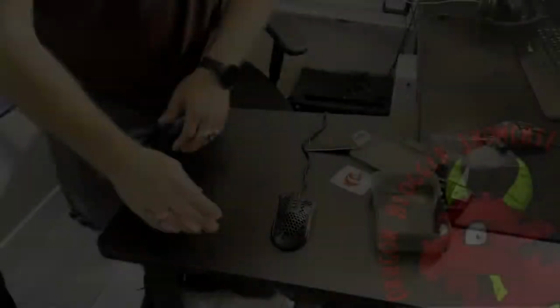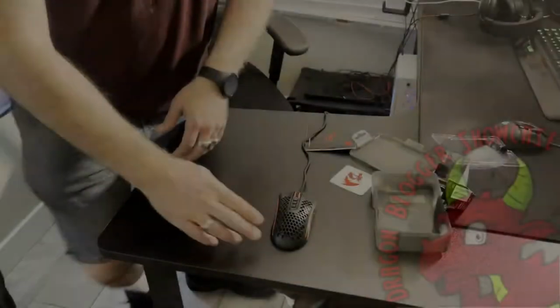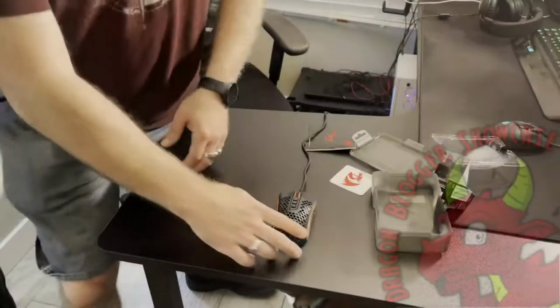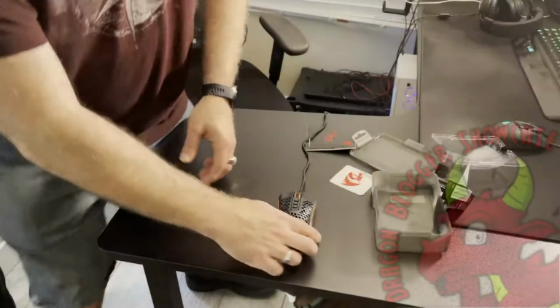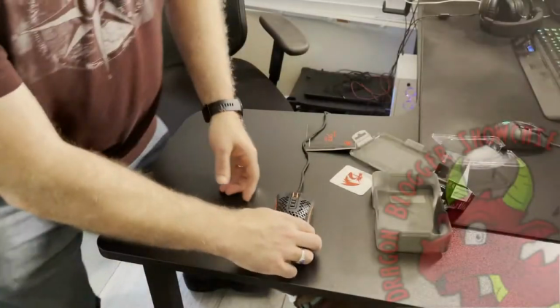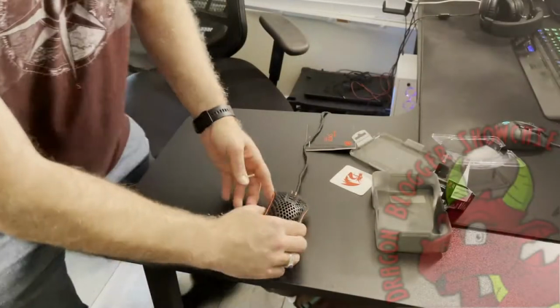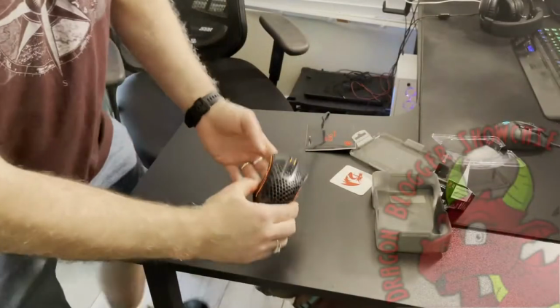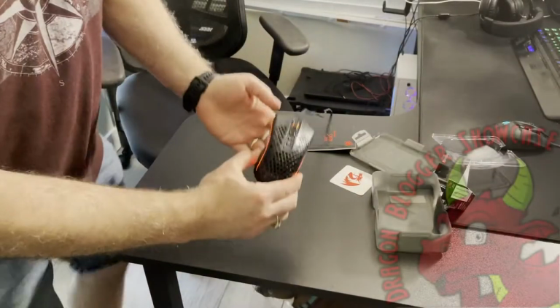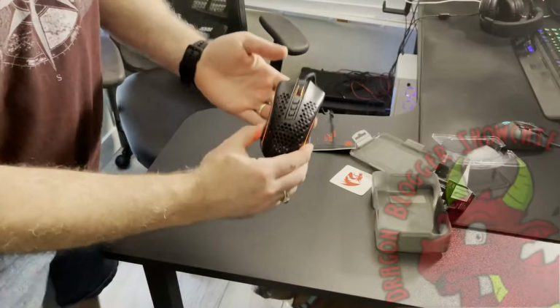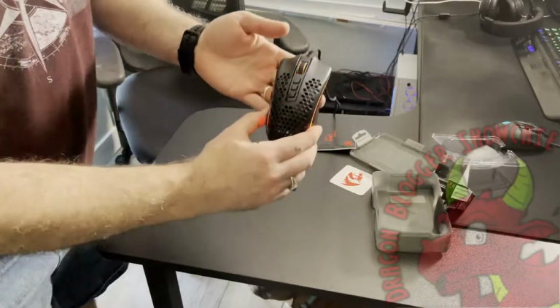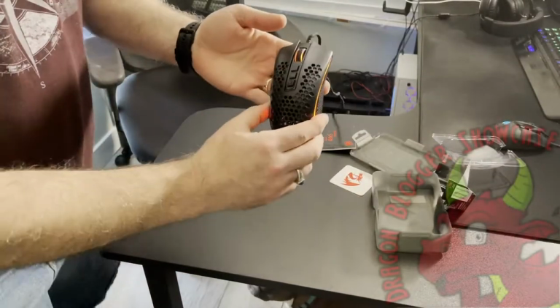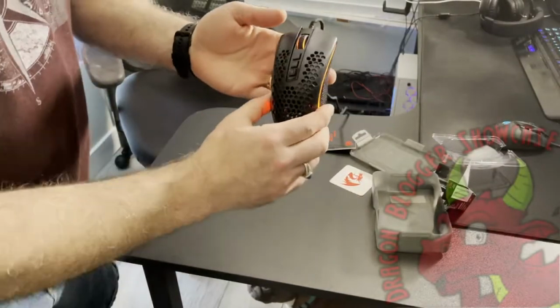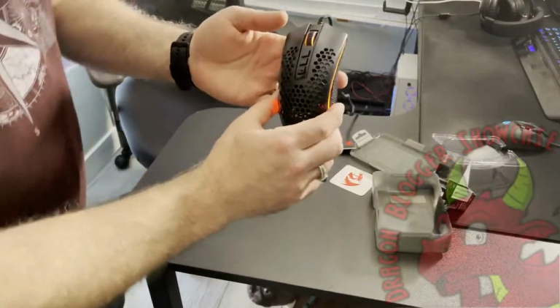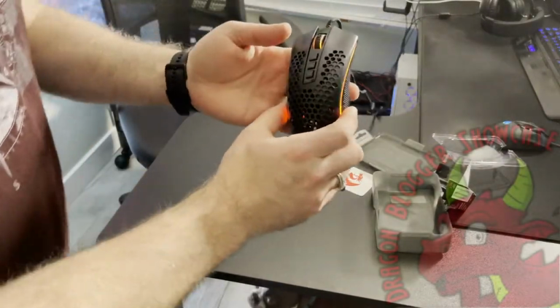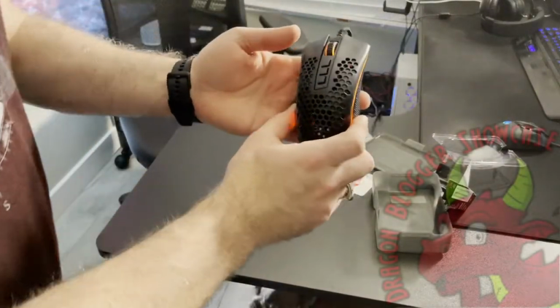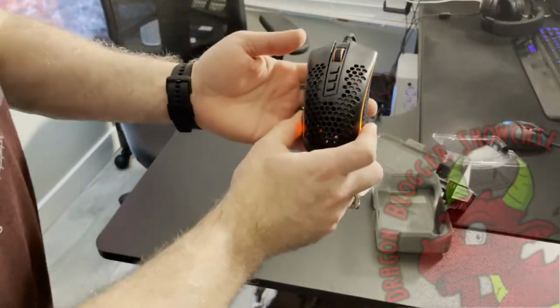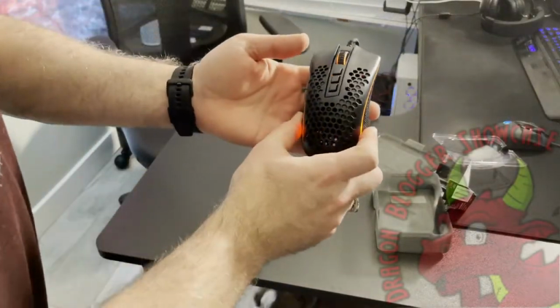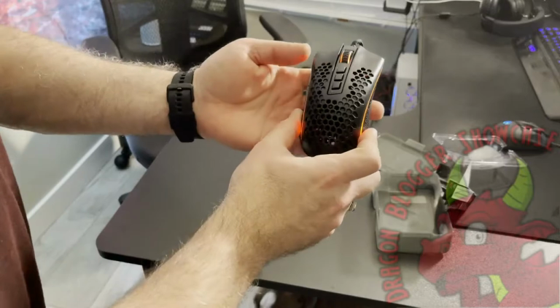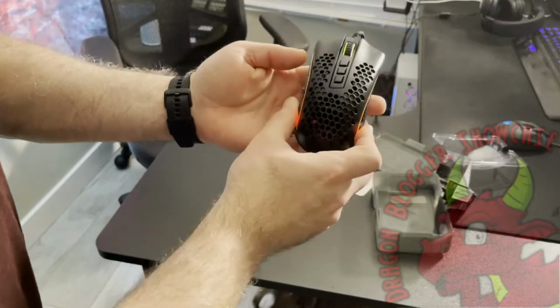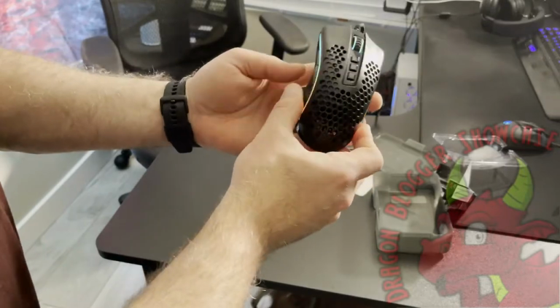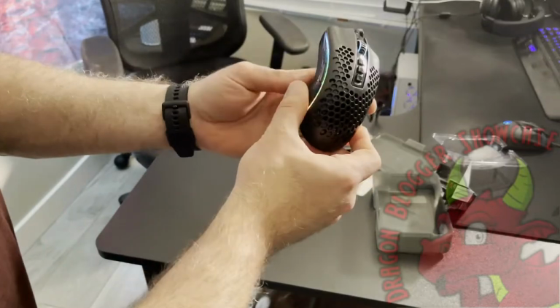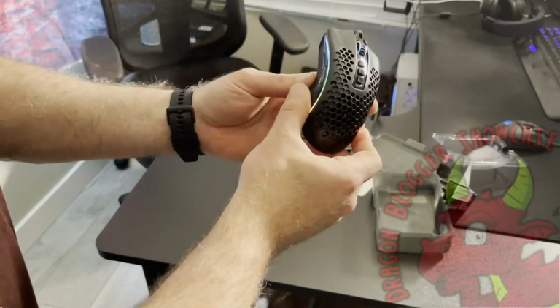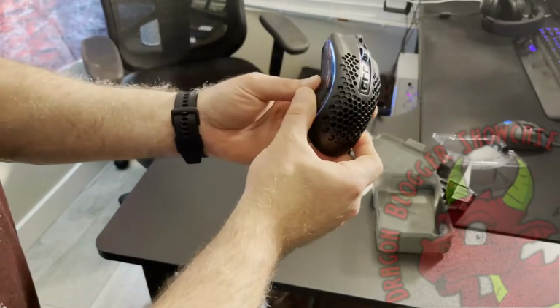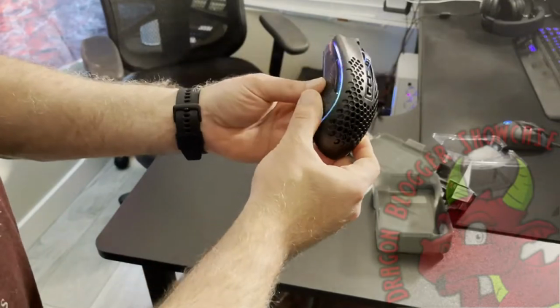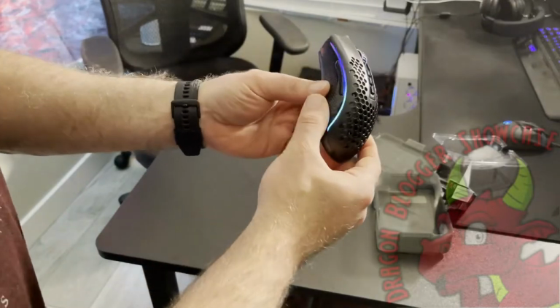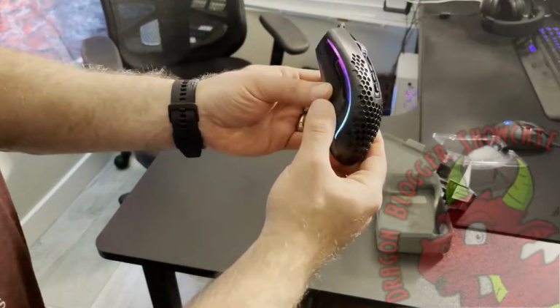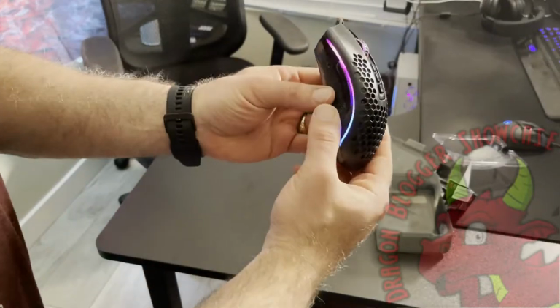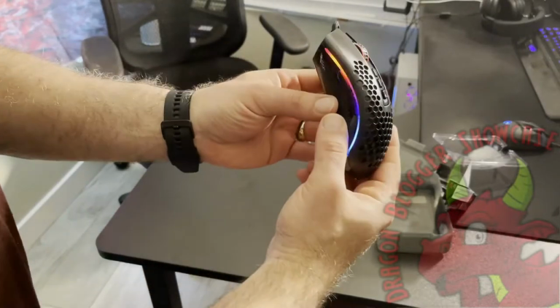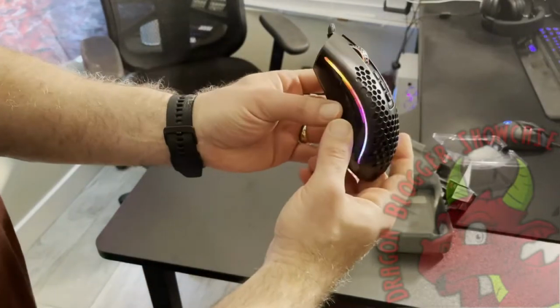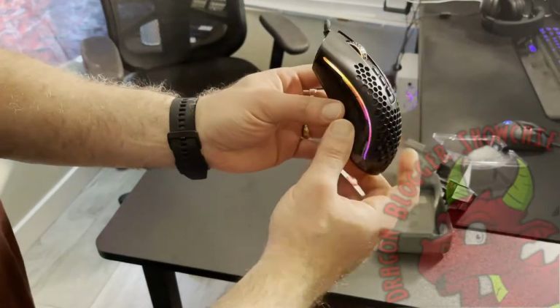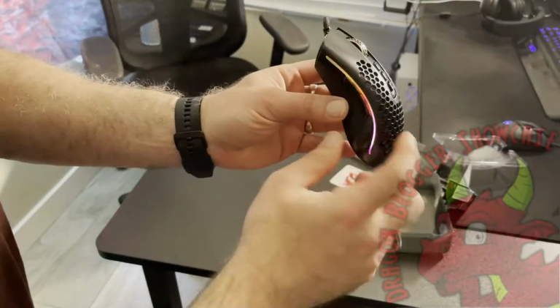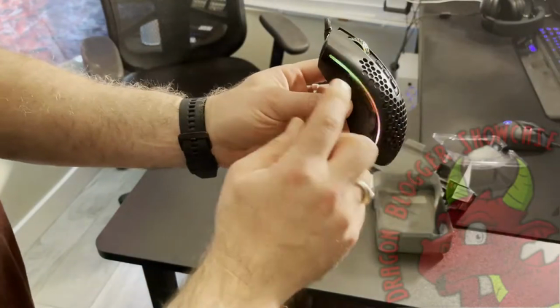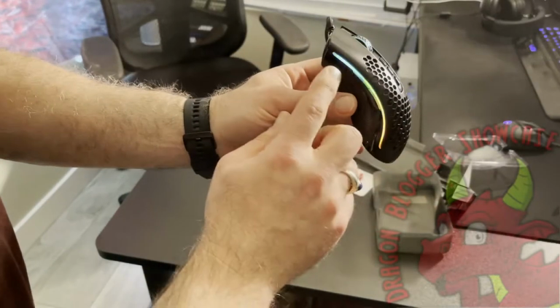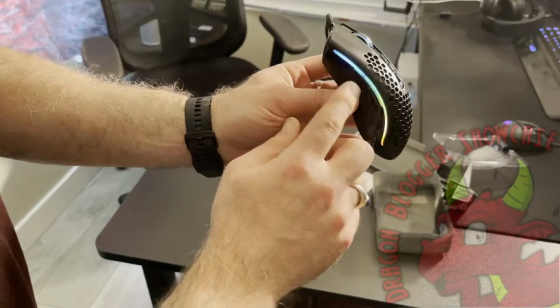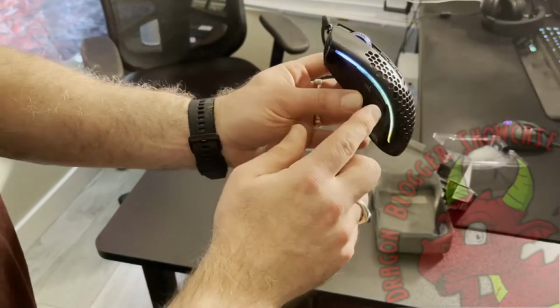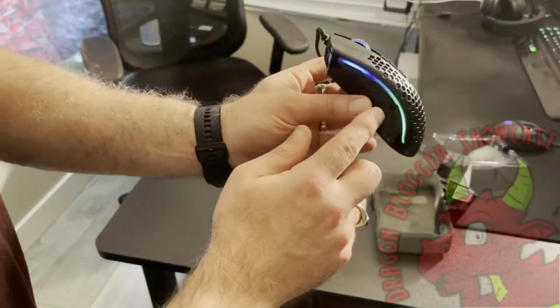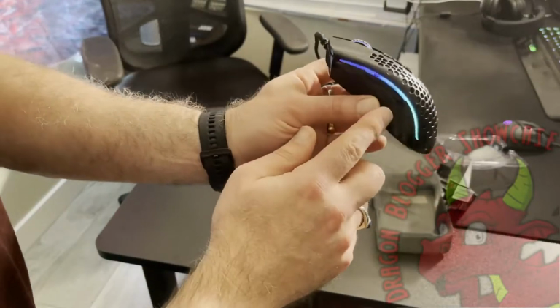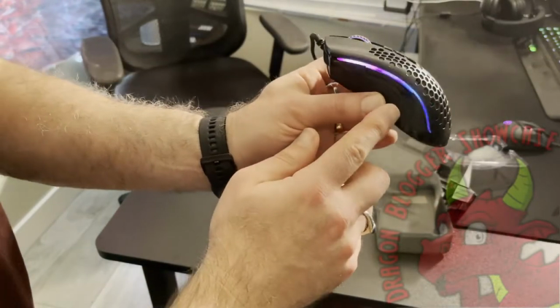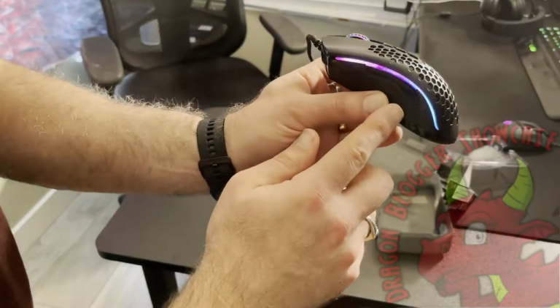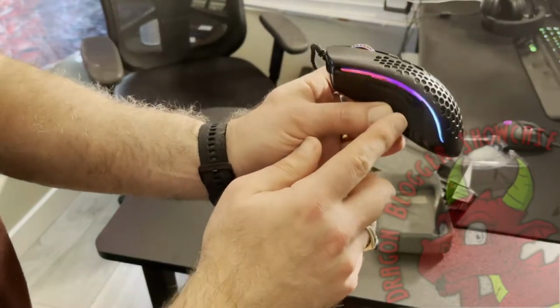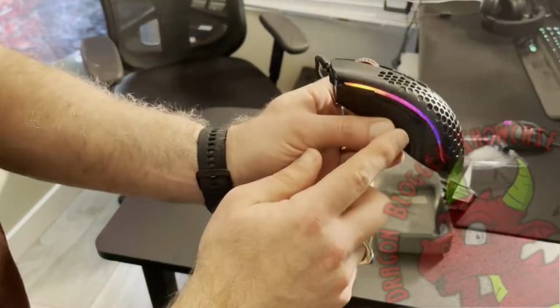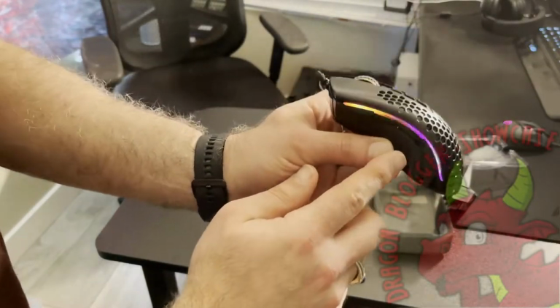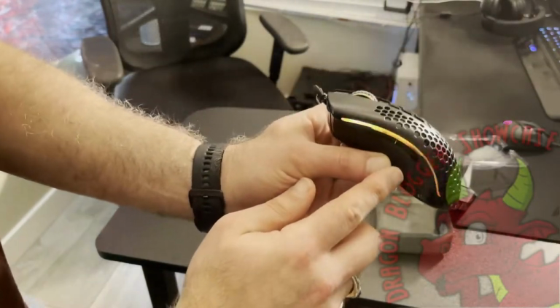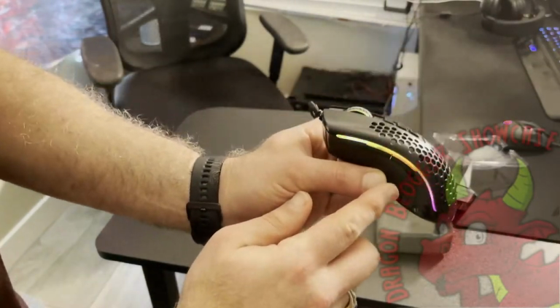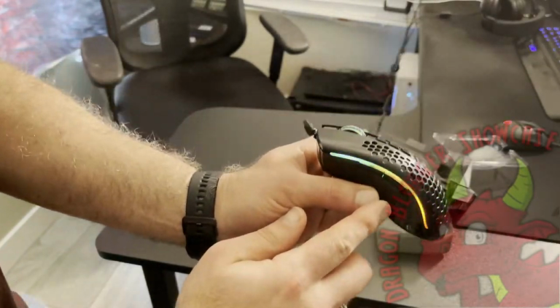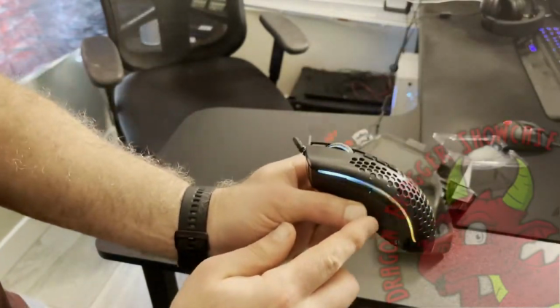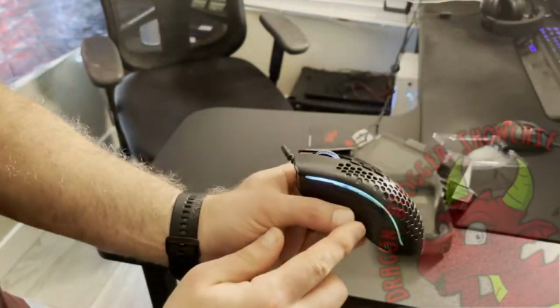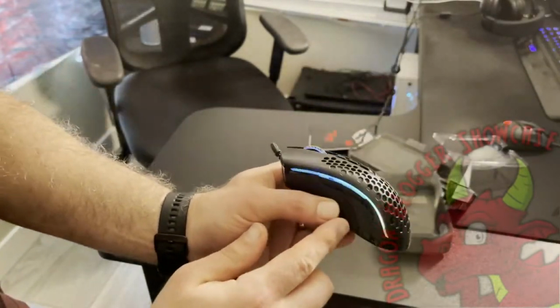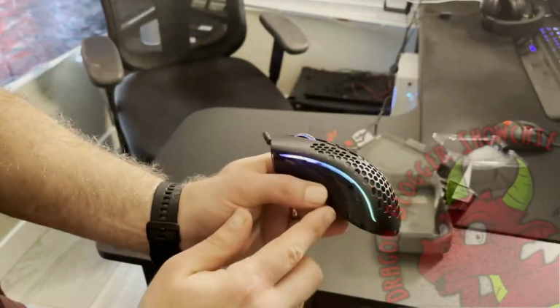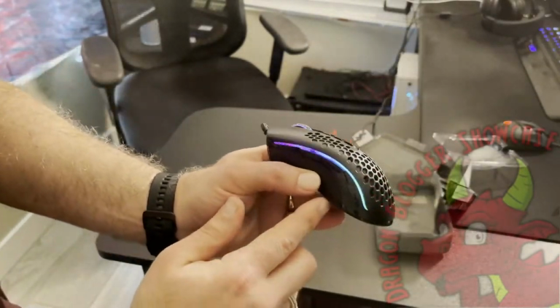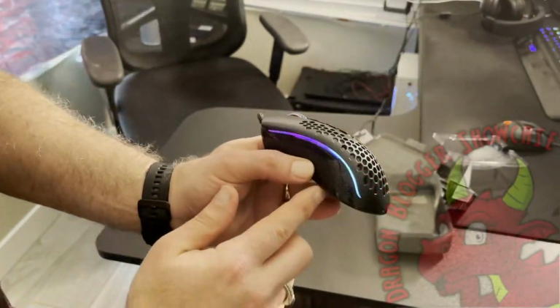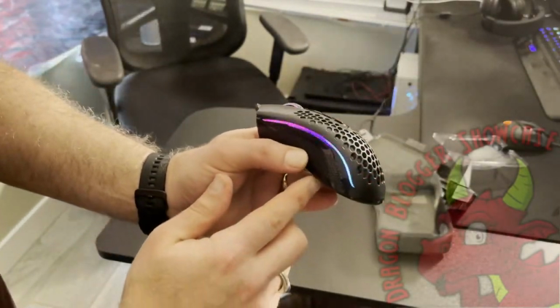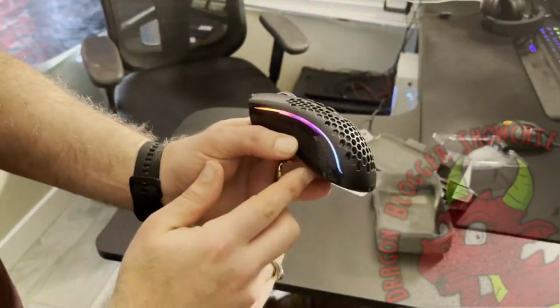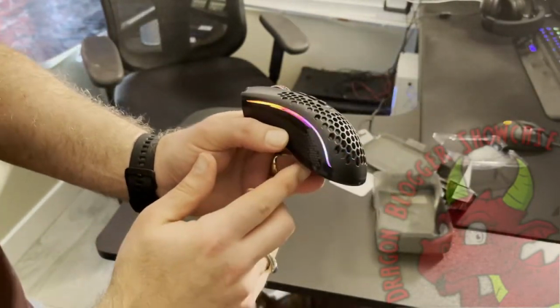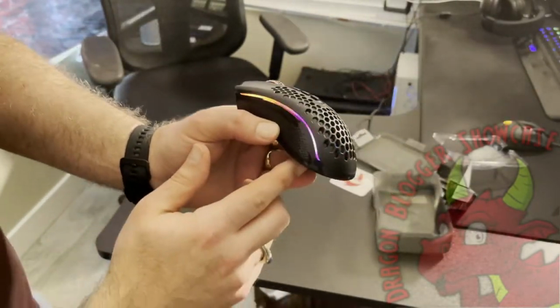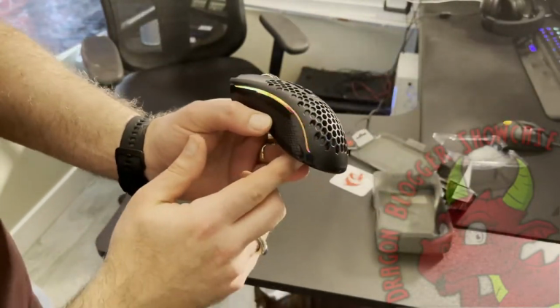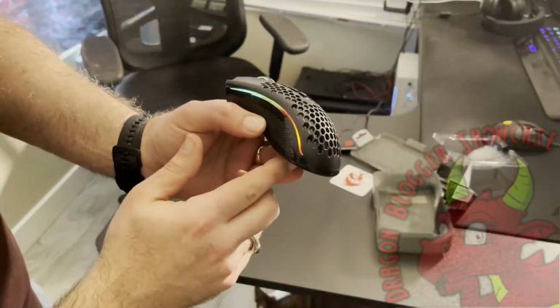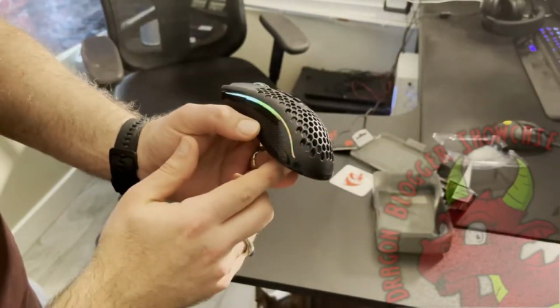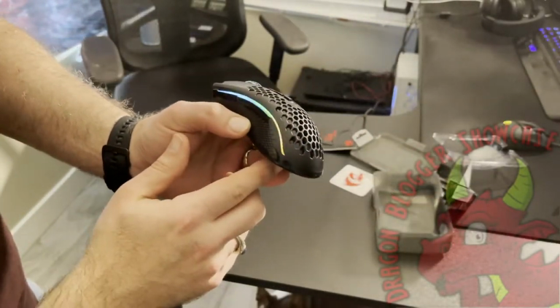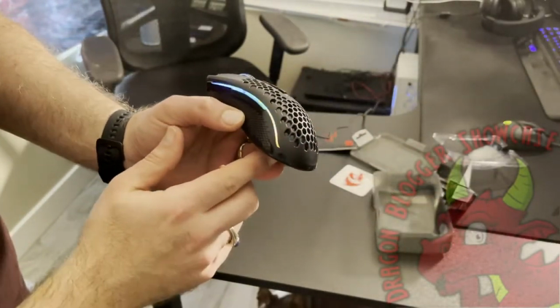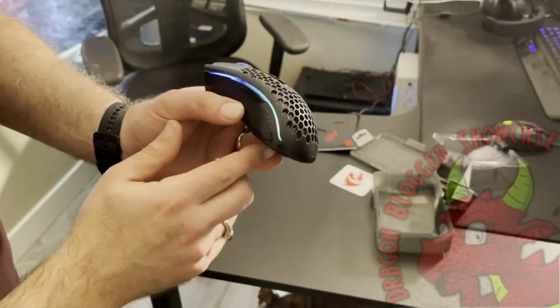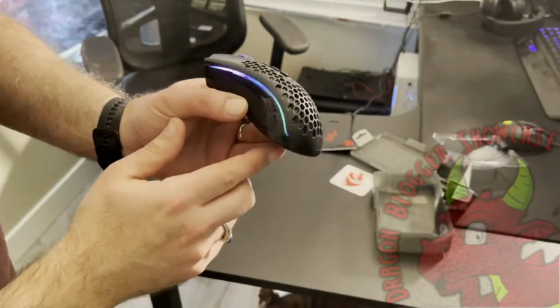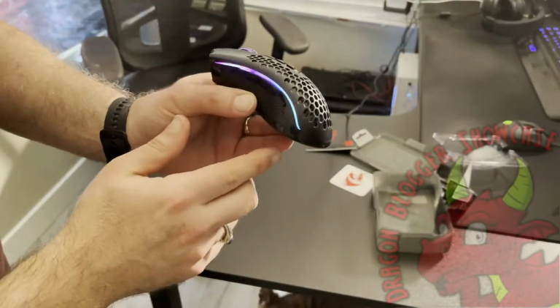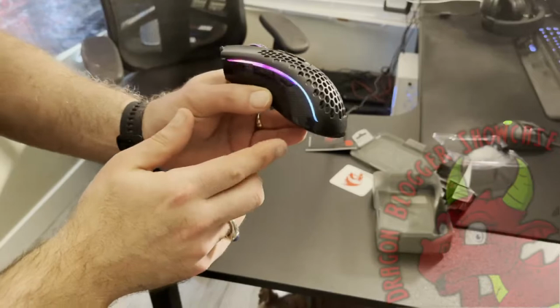So we've got the mouse plugged in. You've got your red color, your rainbow cycle, your RGB on the side. That looks pretty nice there.